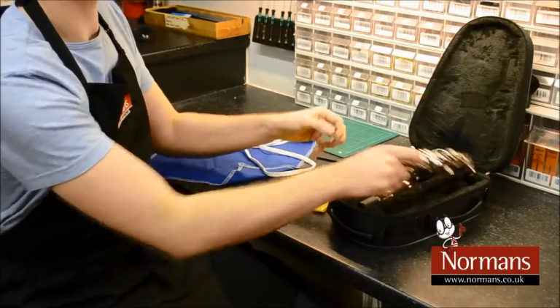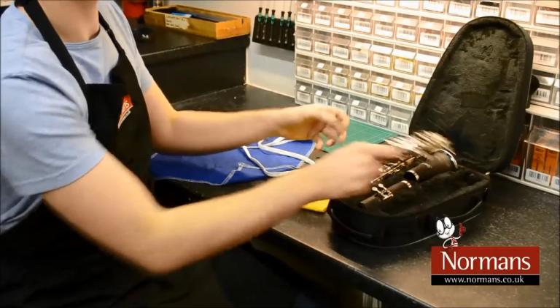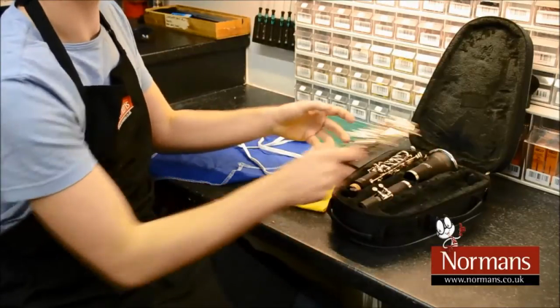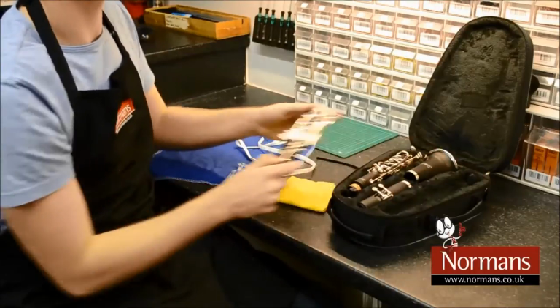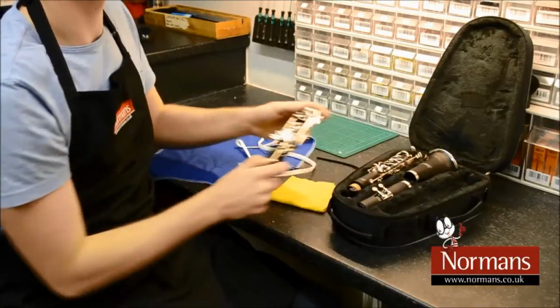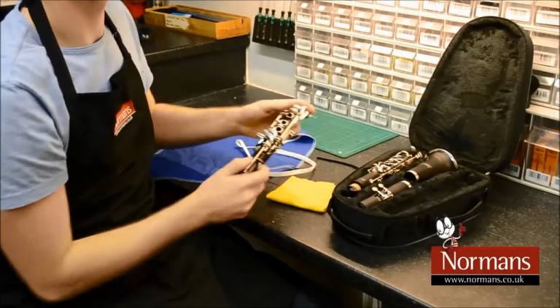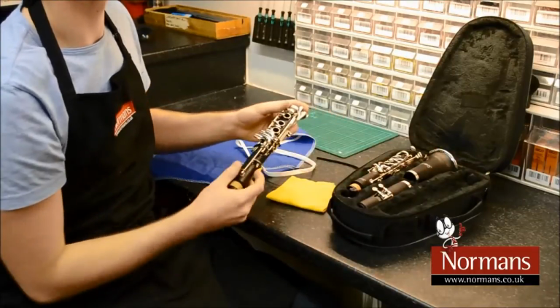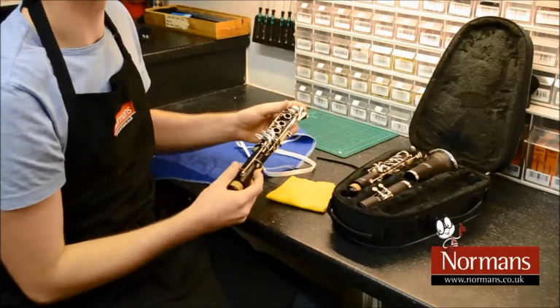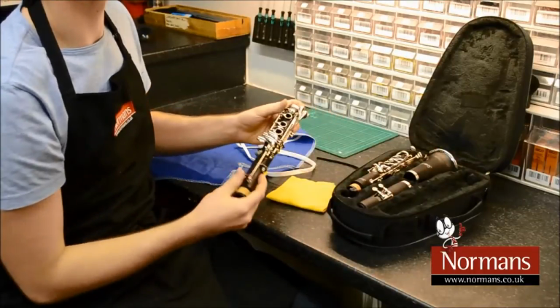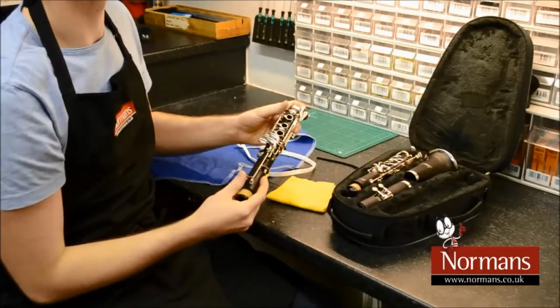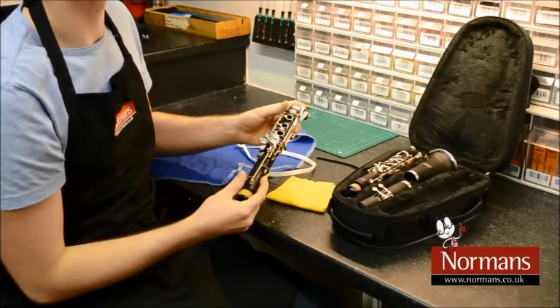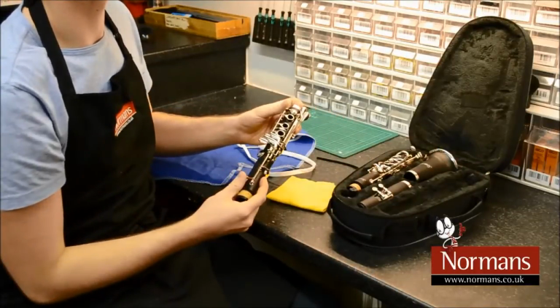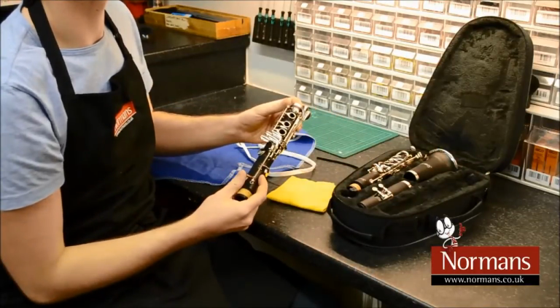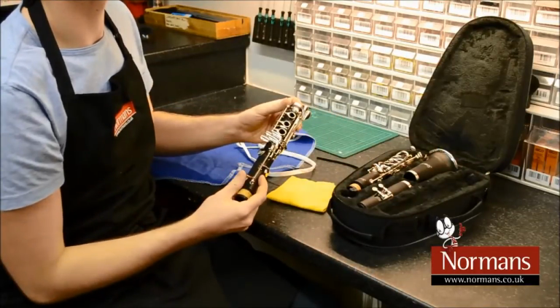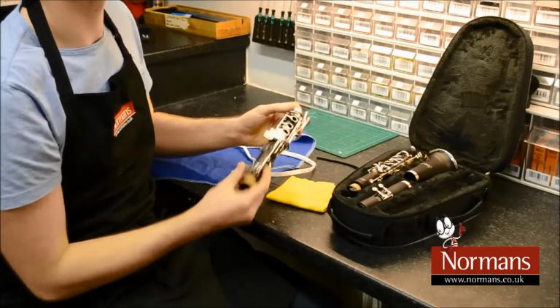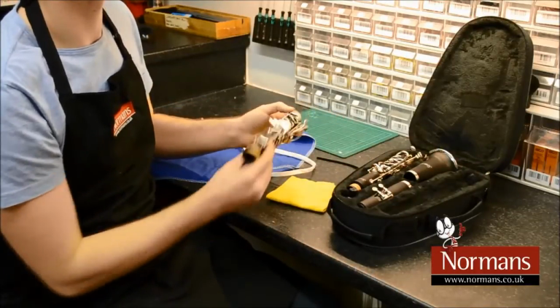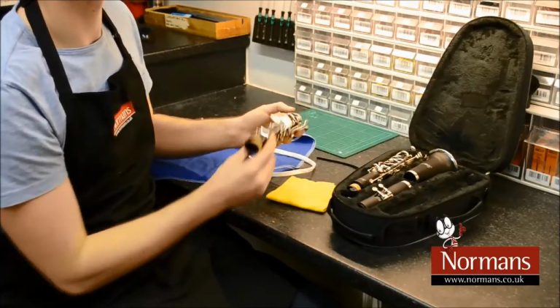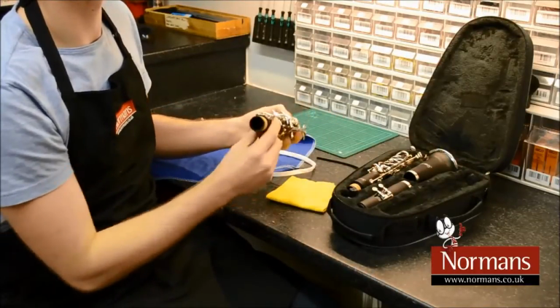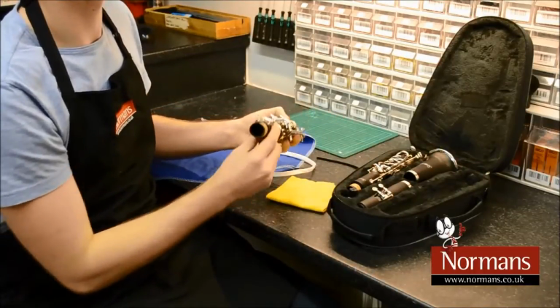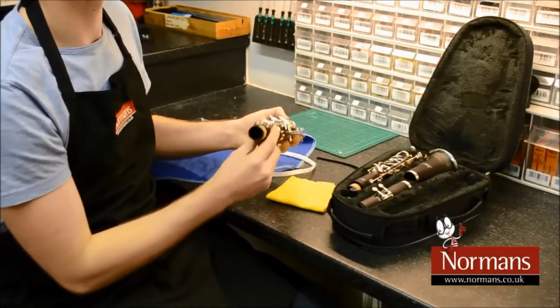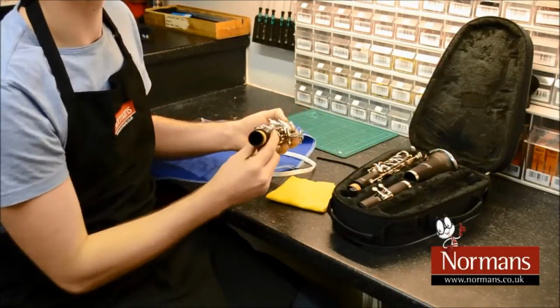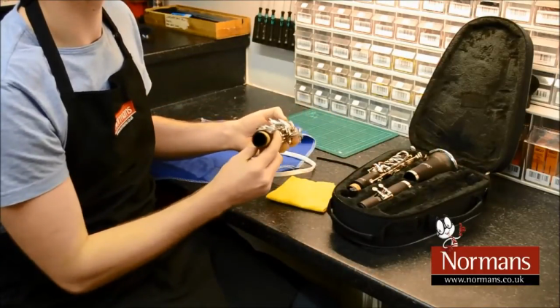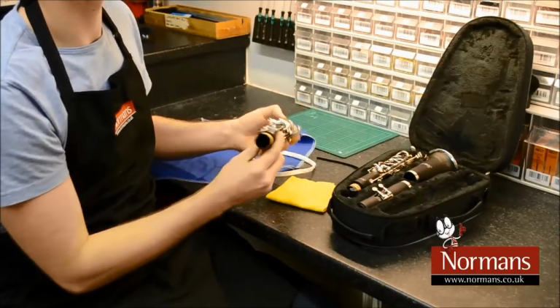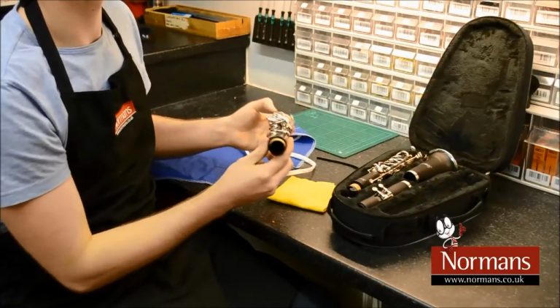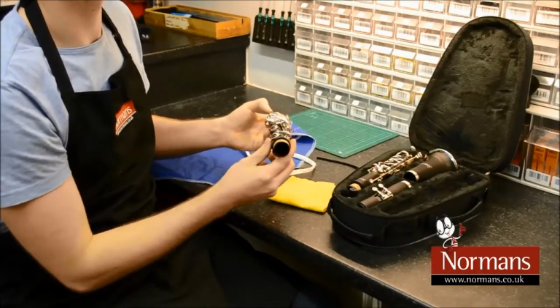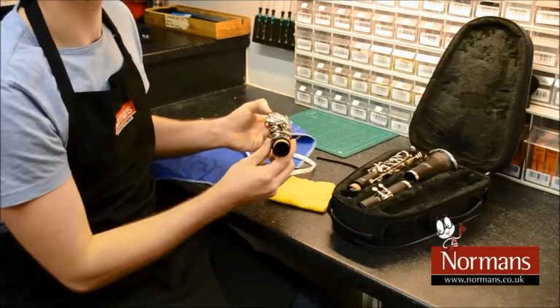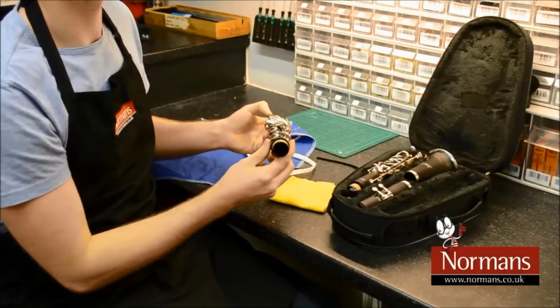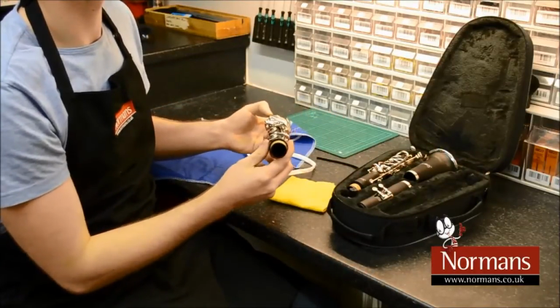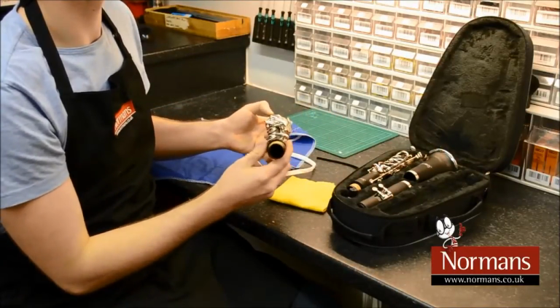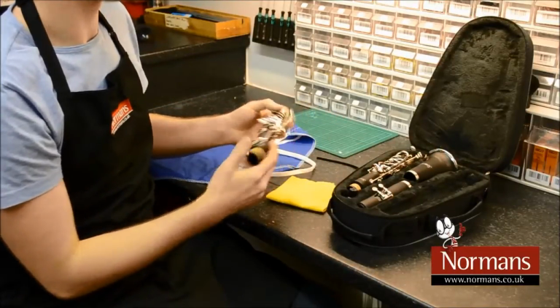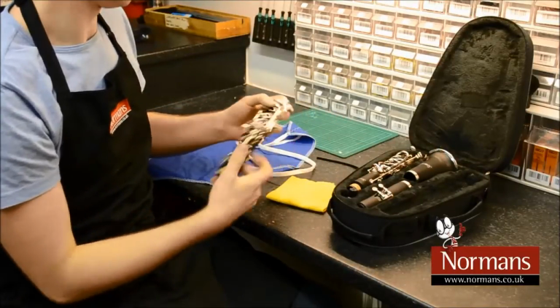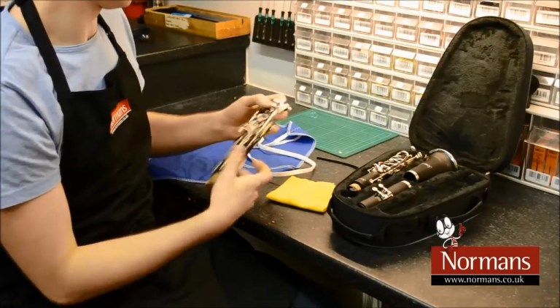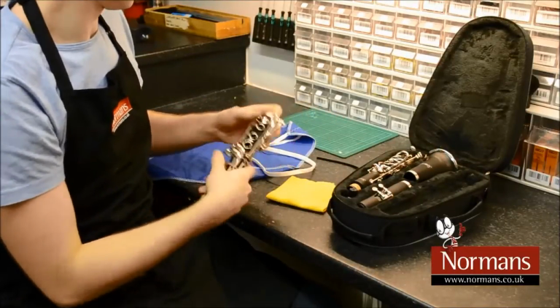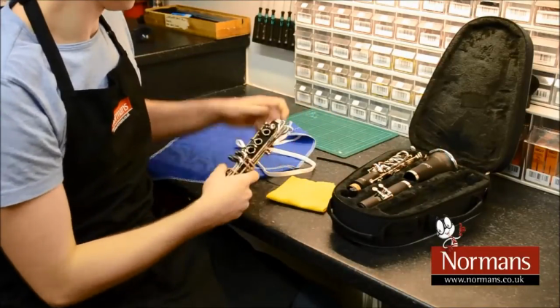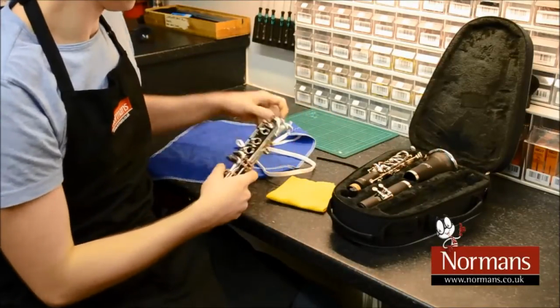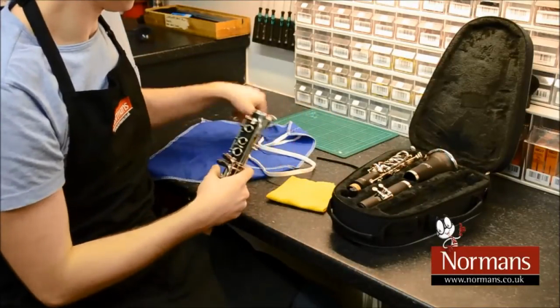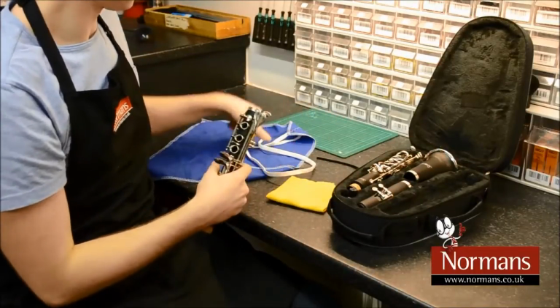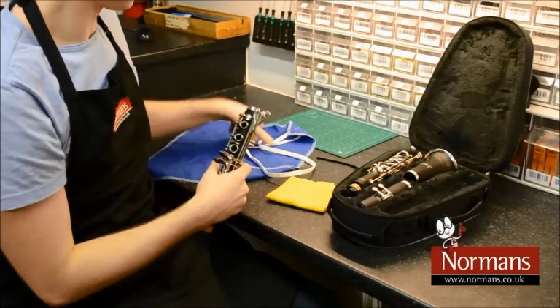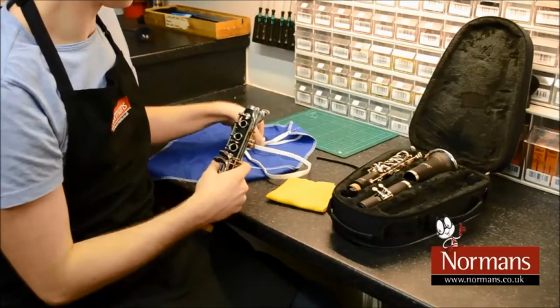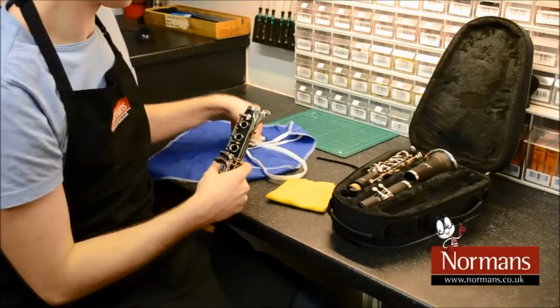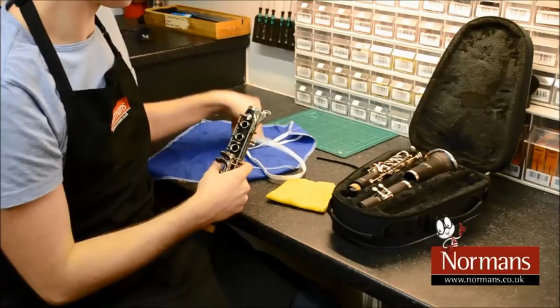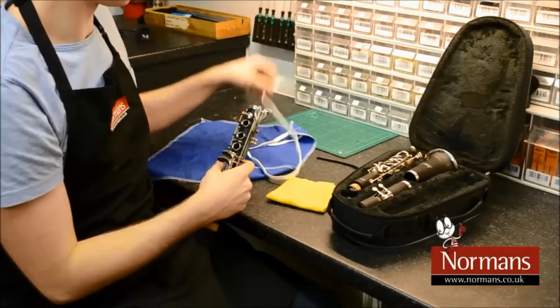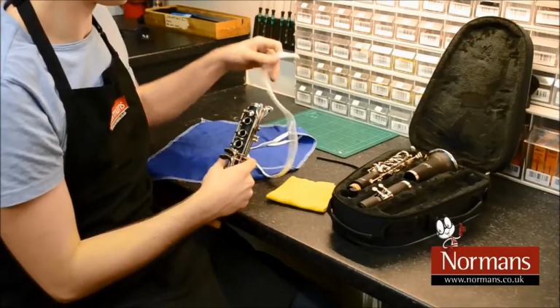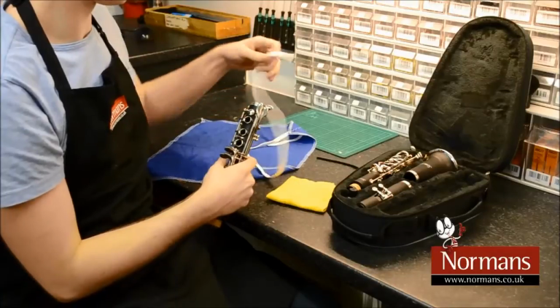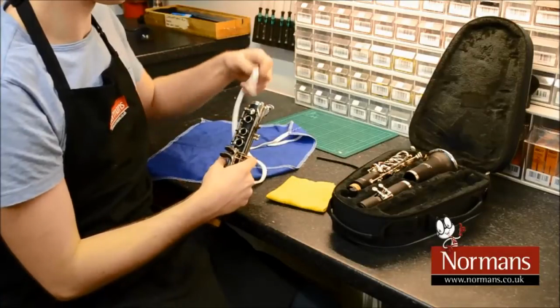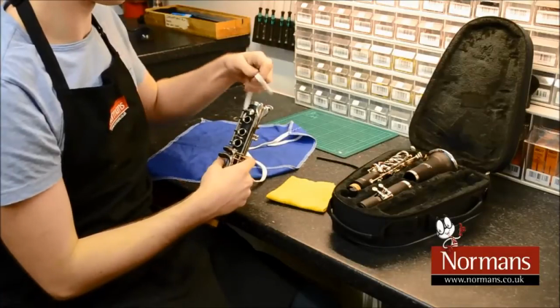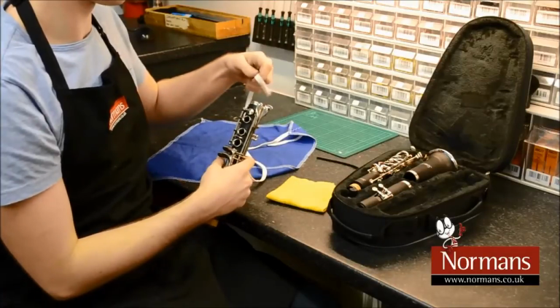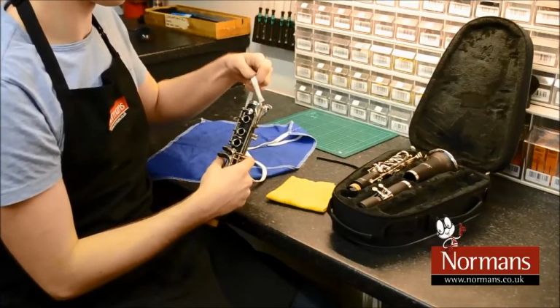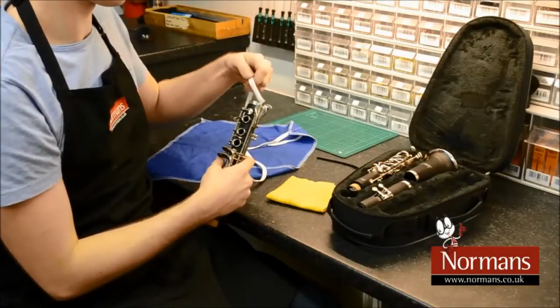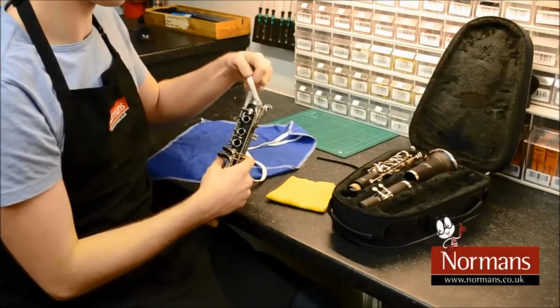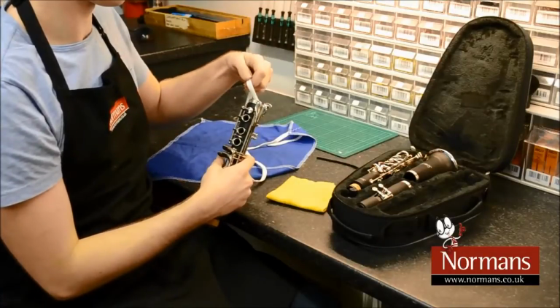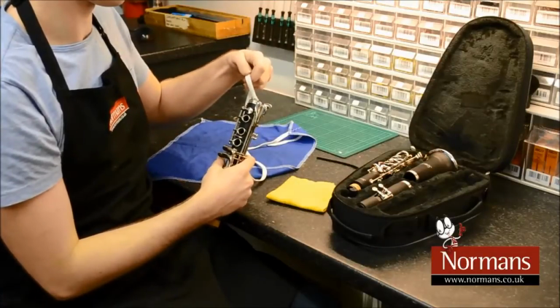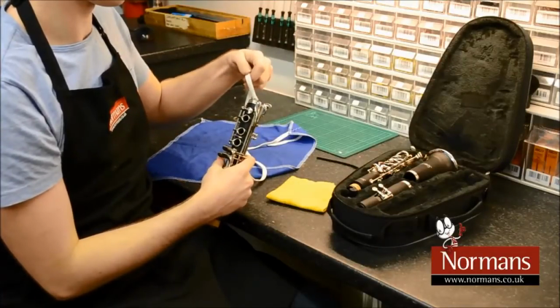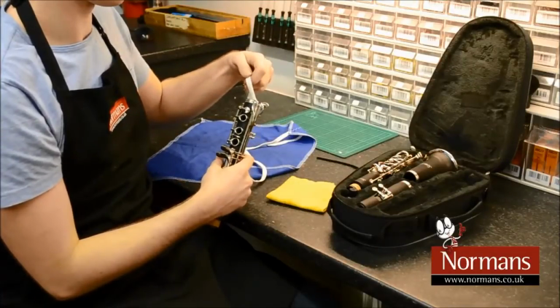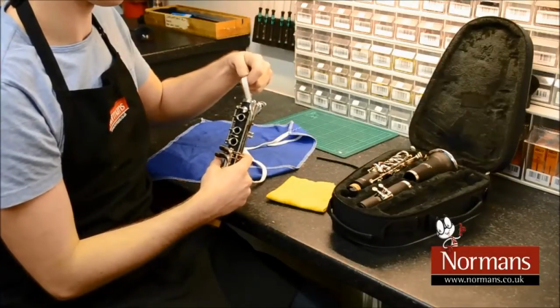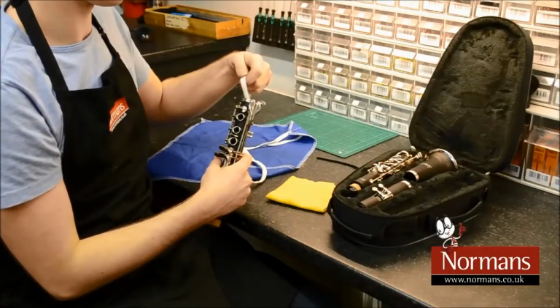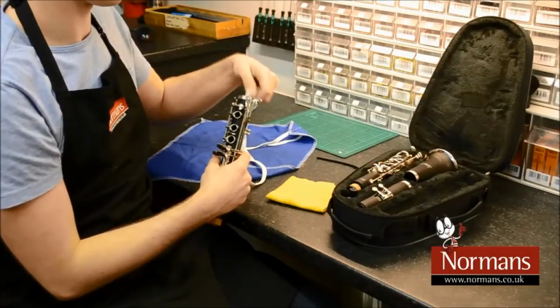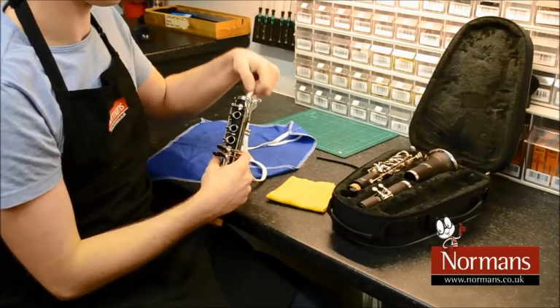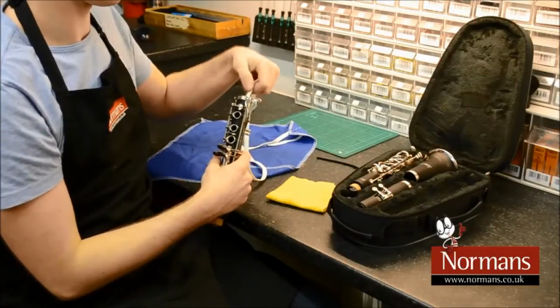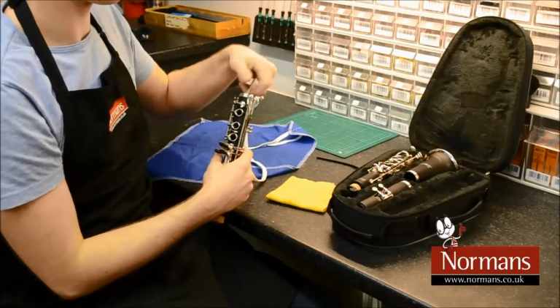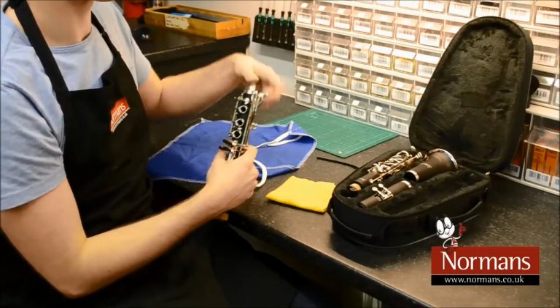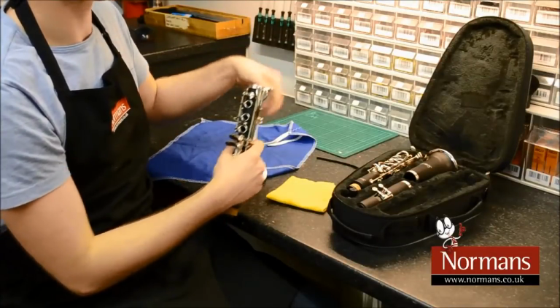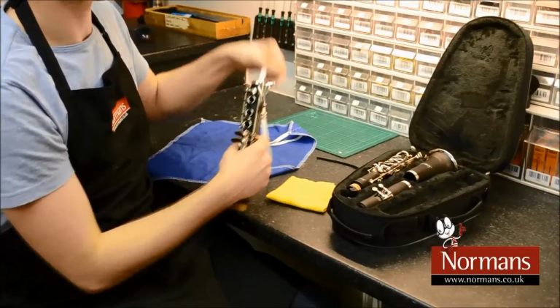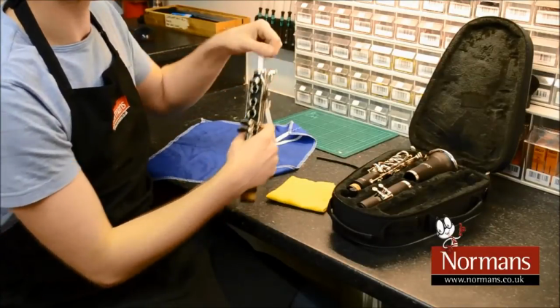Firstly, you'll need a clarinet pull through, a polishing cloth, and a pipe cleaner. I'll be using the bottom joint of the clarinet for this demonstration.